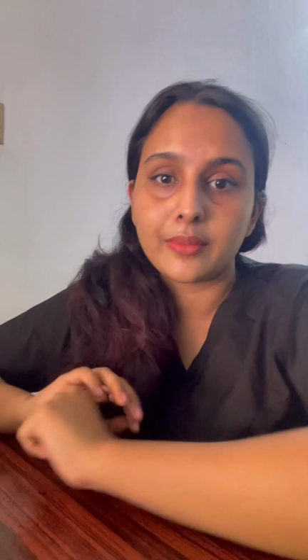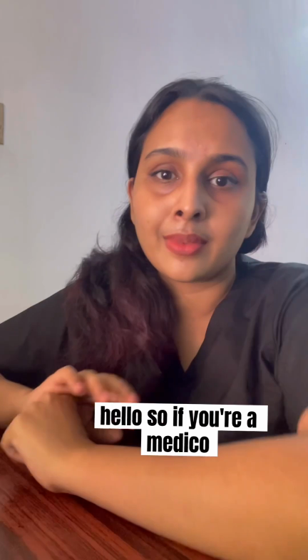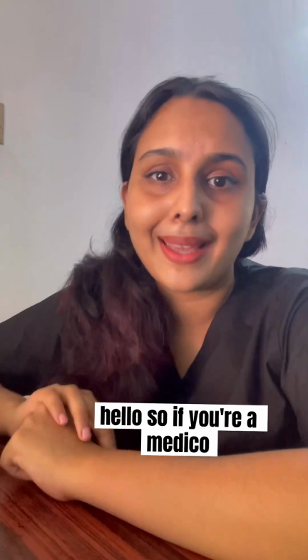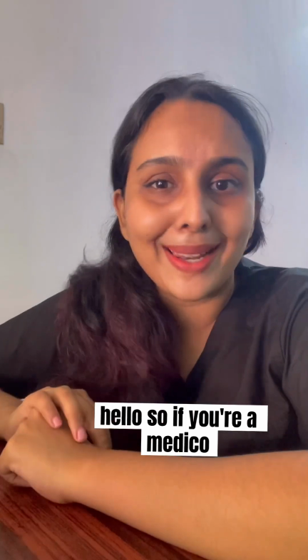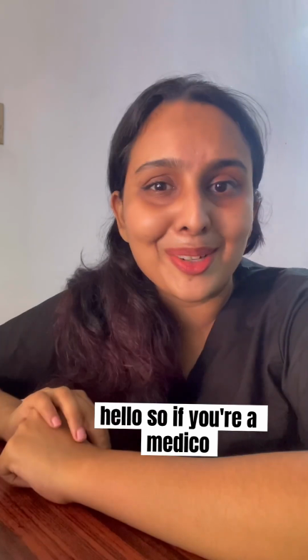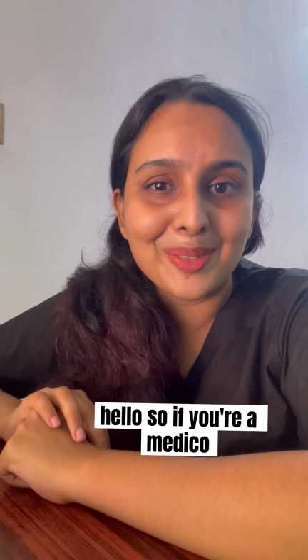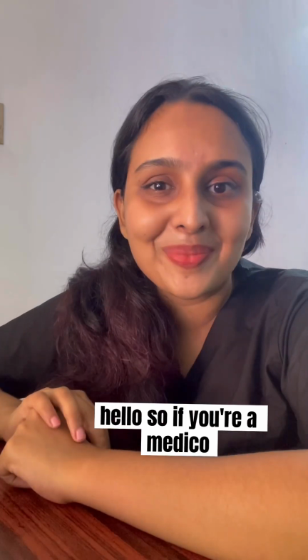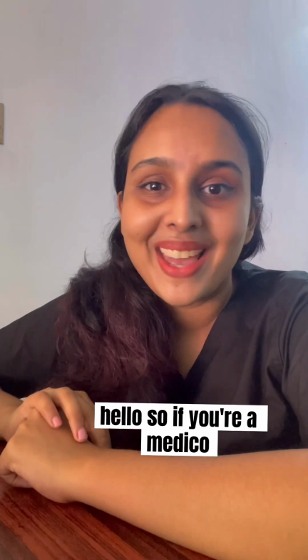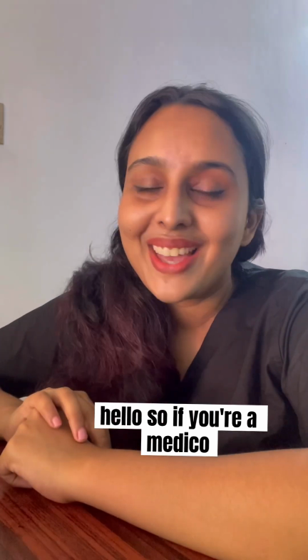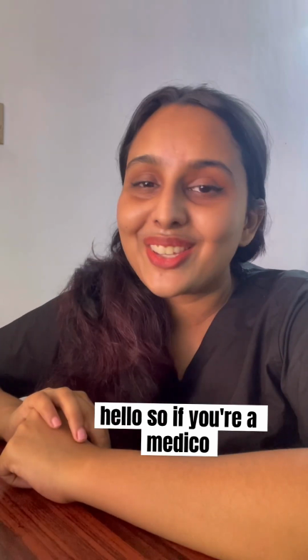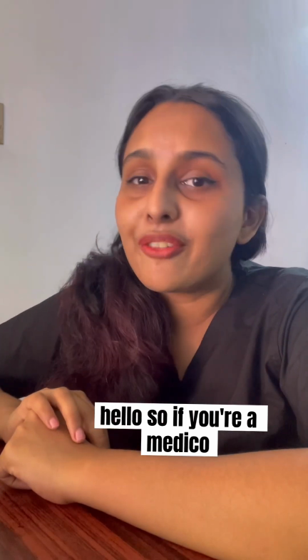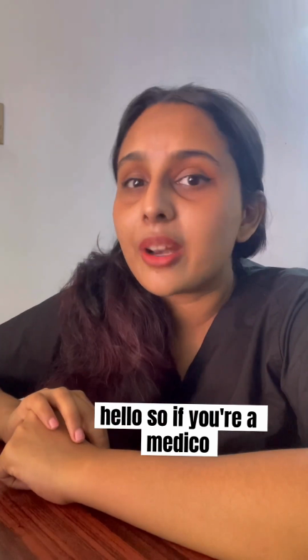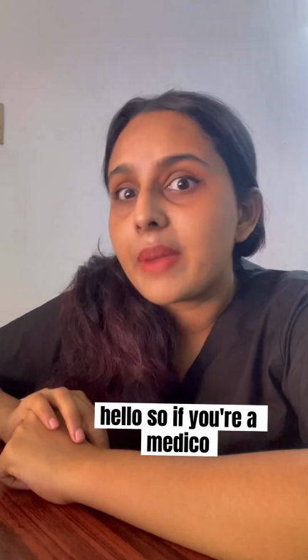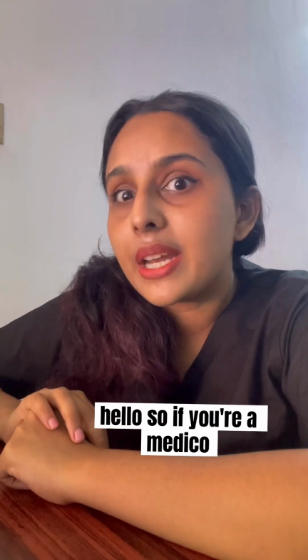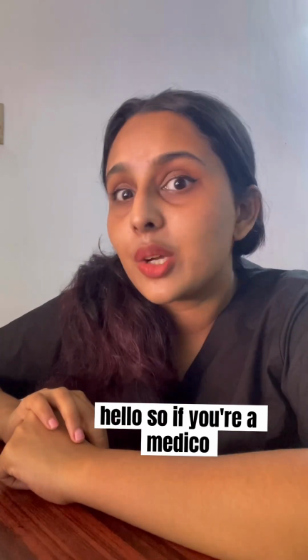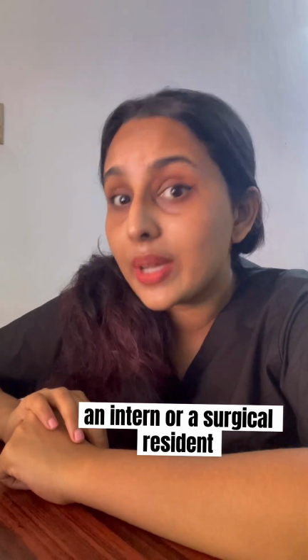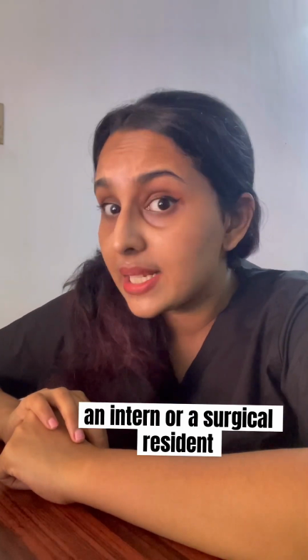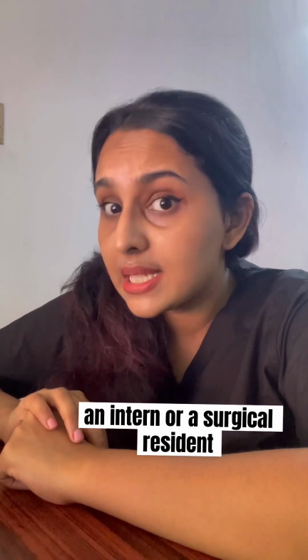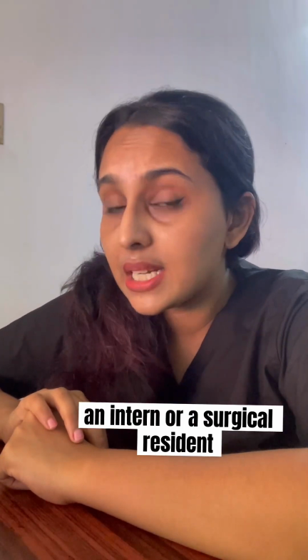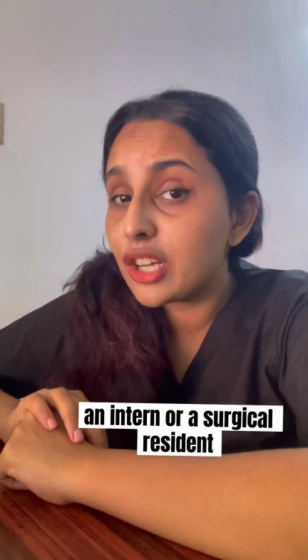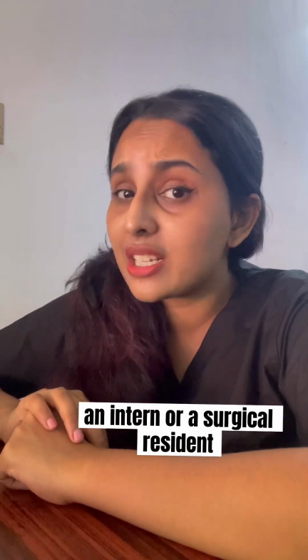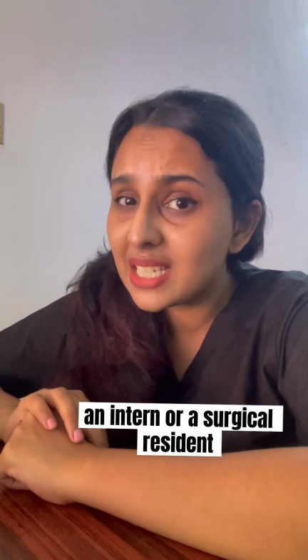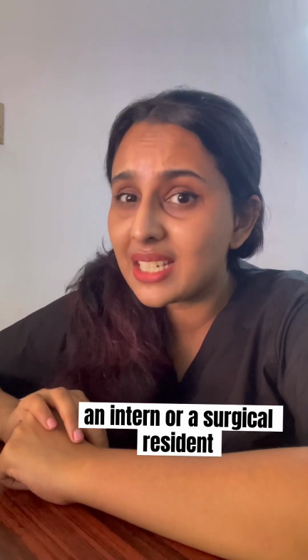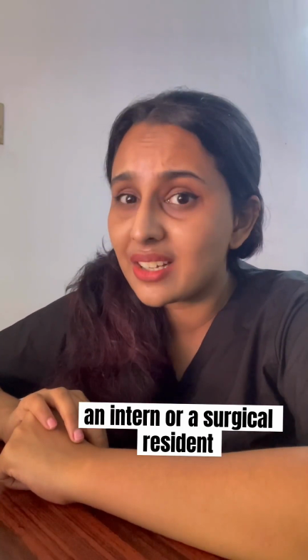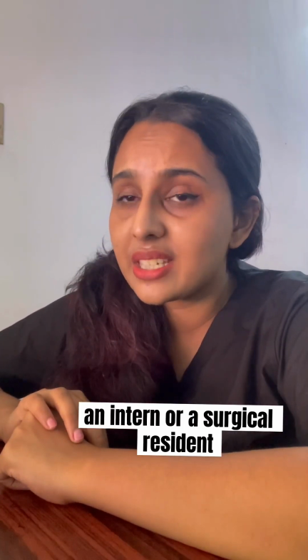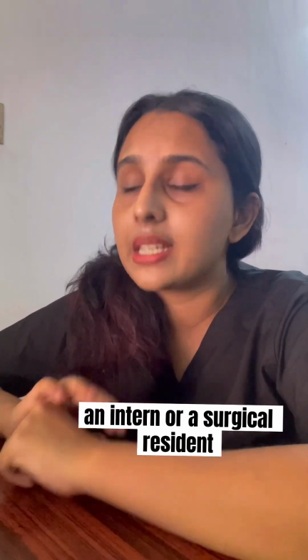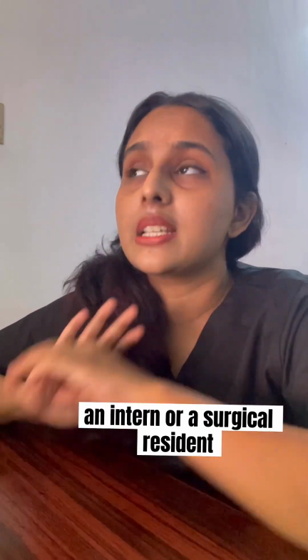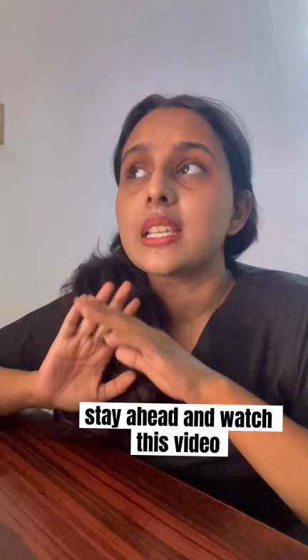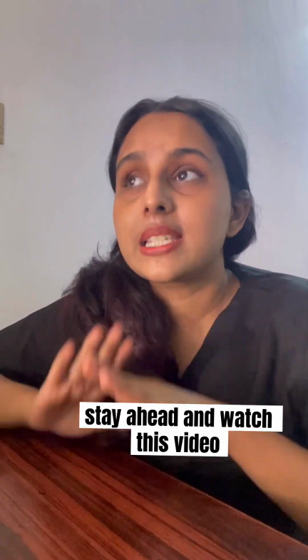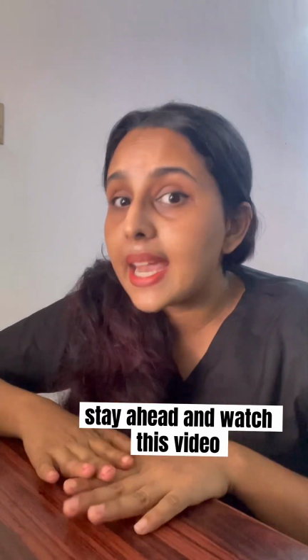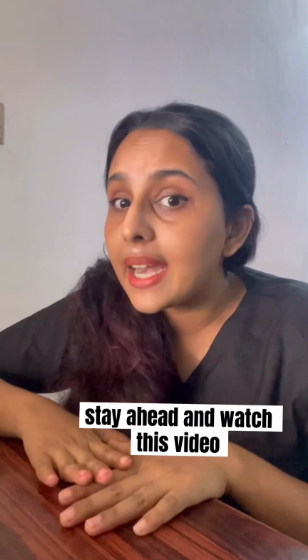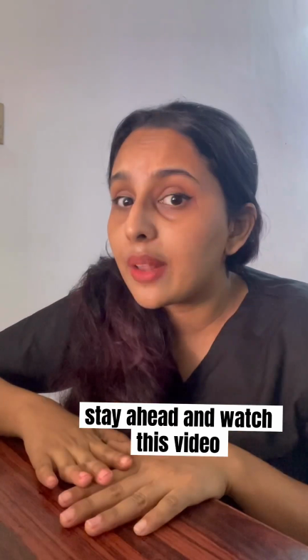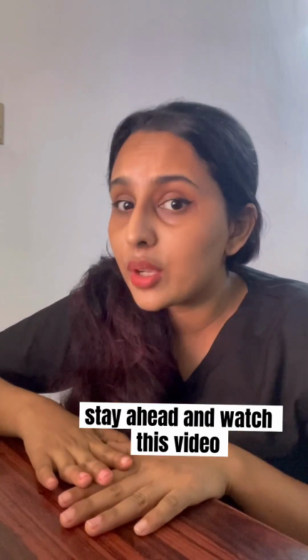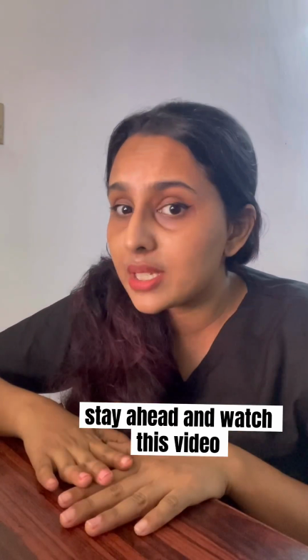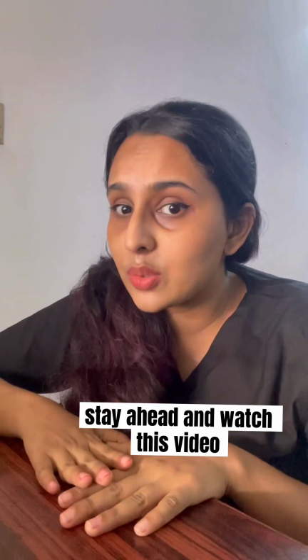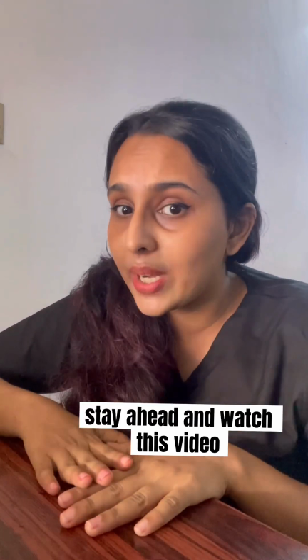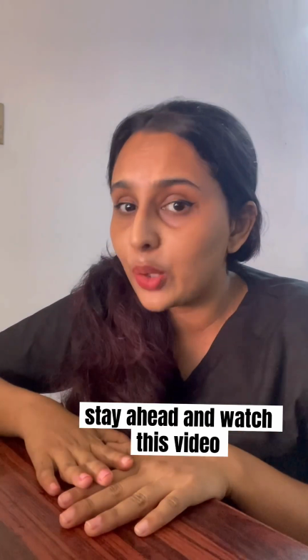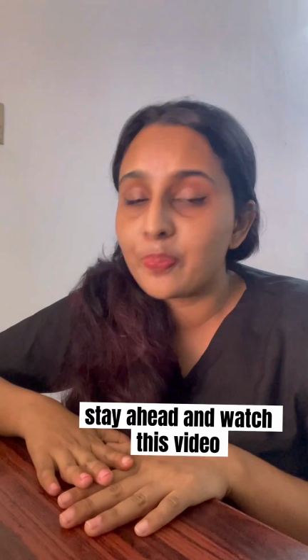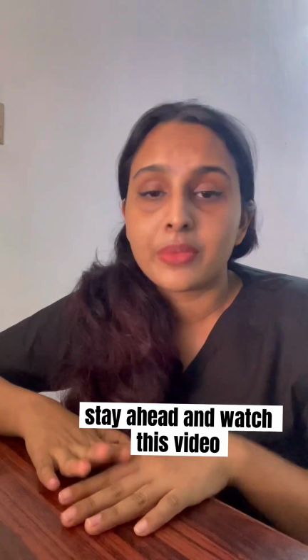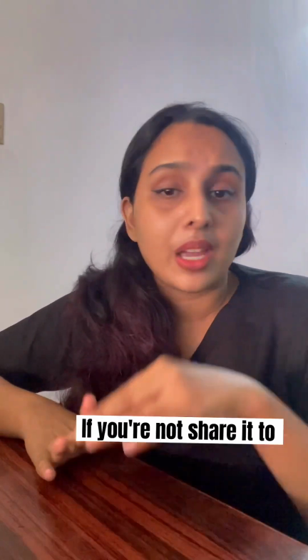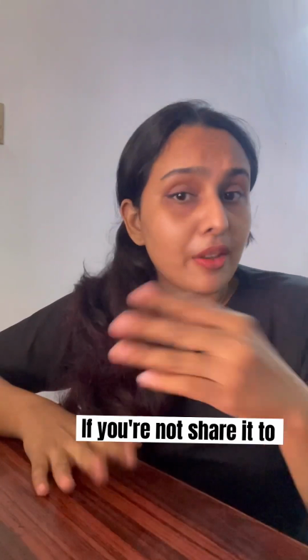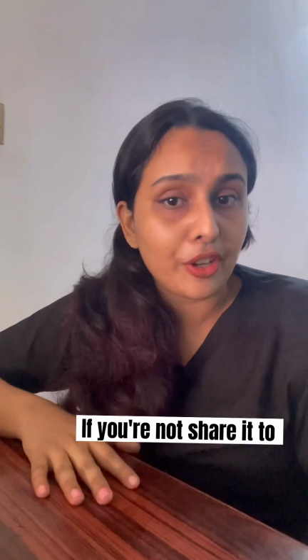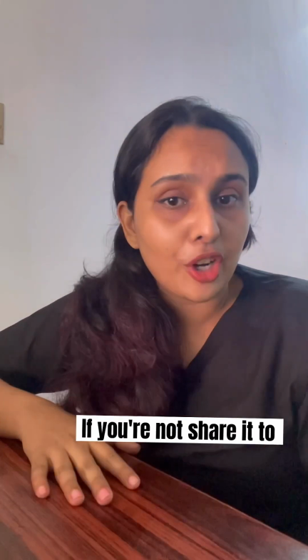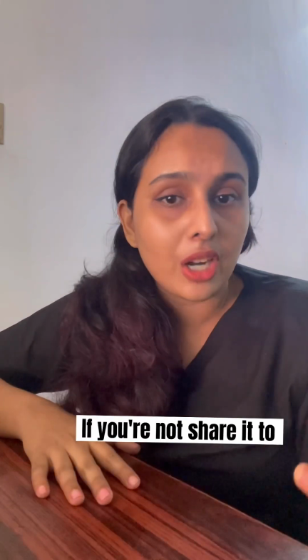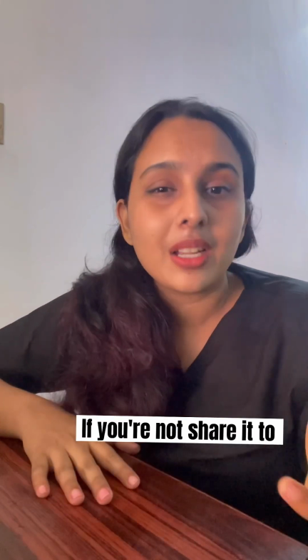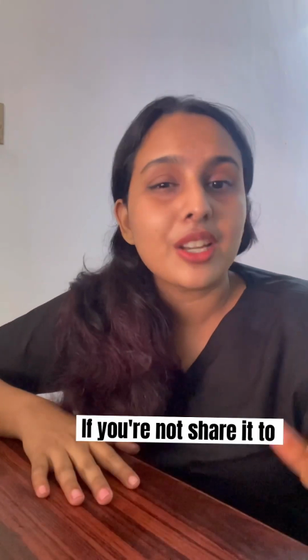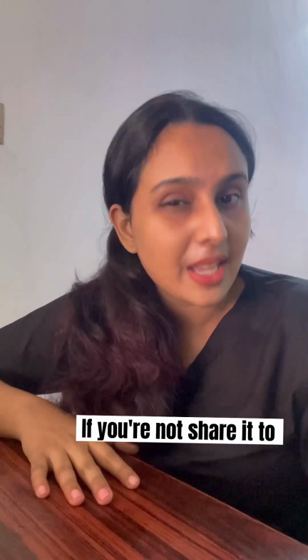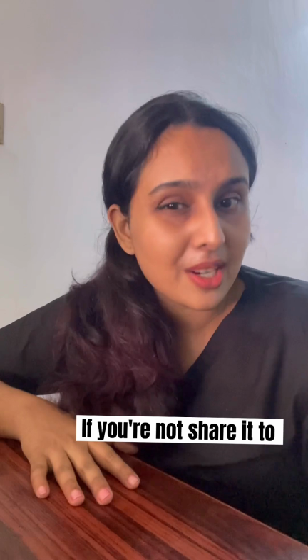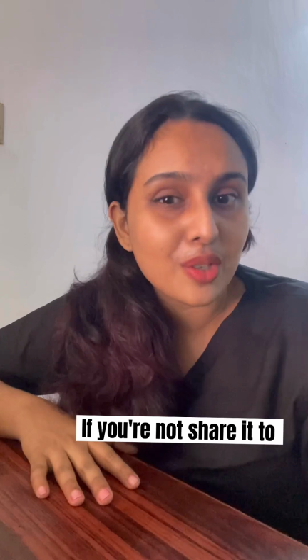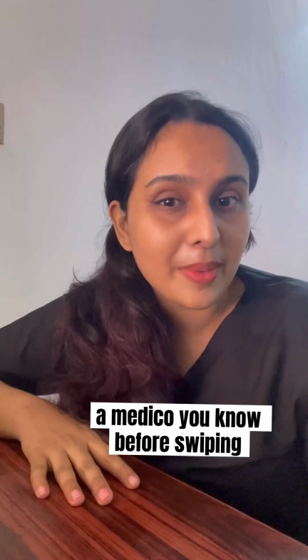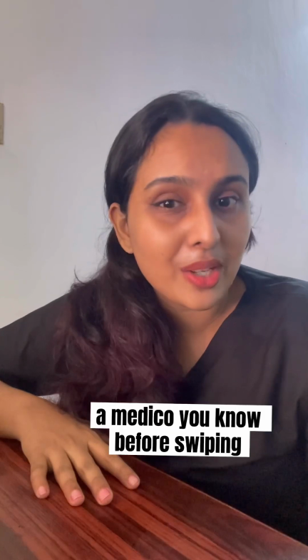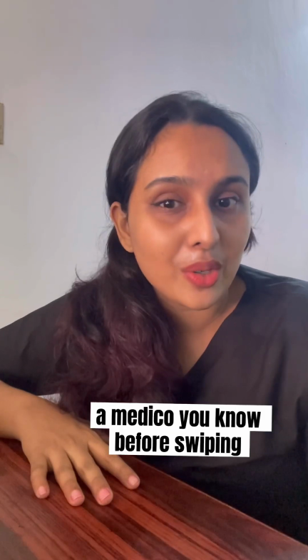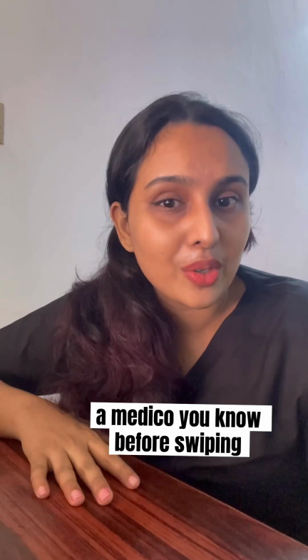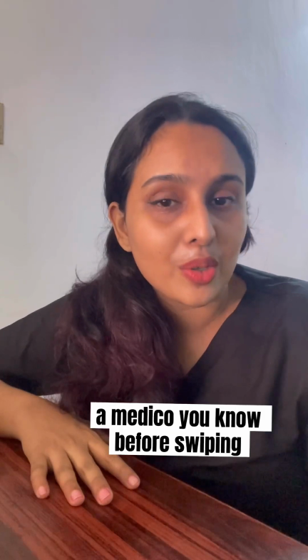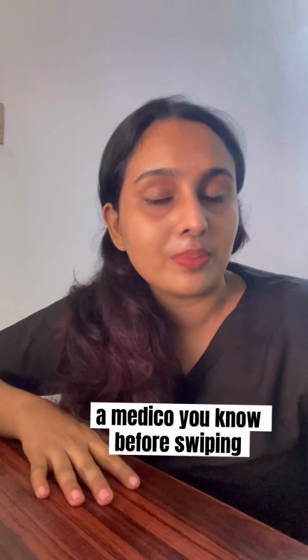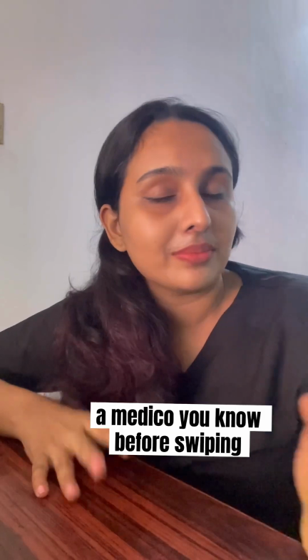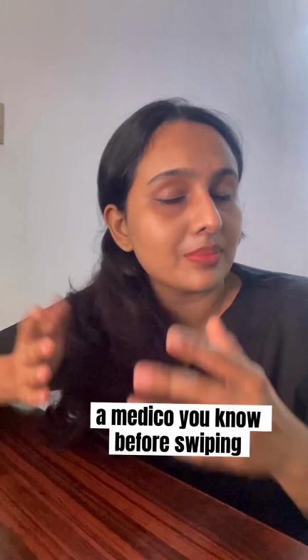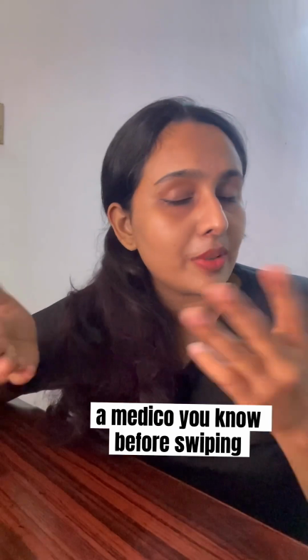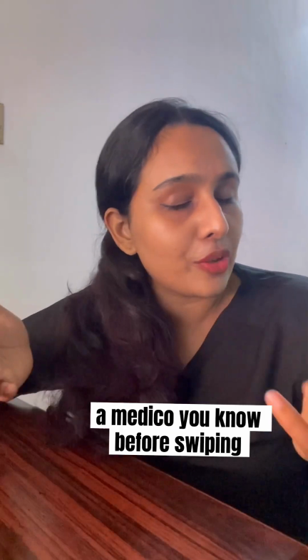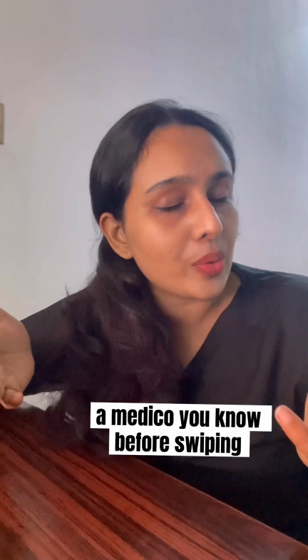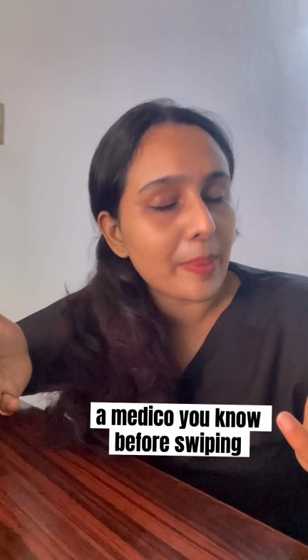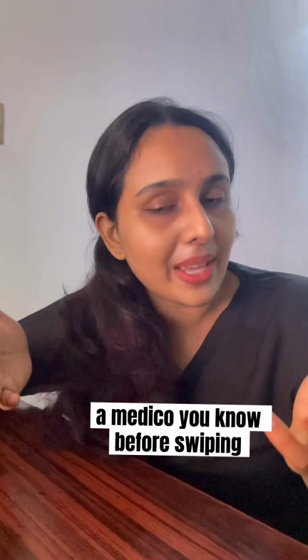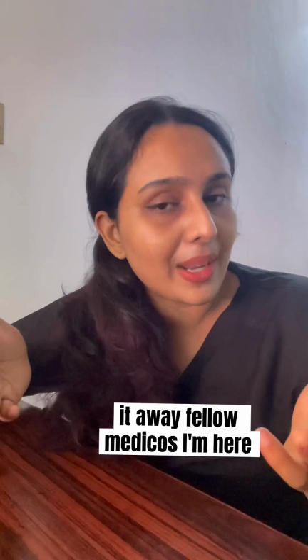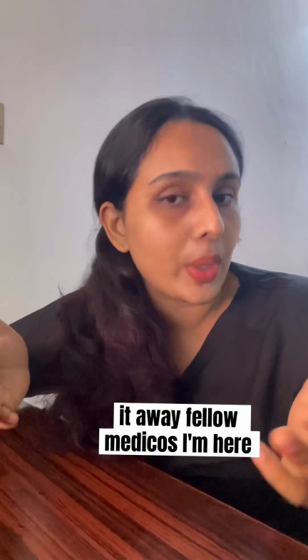Hello! So if you're a medico, an intern, or a surgical resident, stay ahead and watch this video. If you're not, share it to a medico you know before swiping it away.